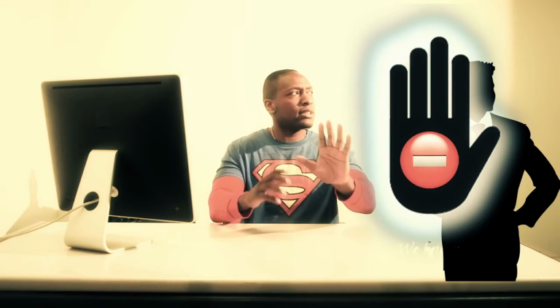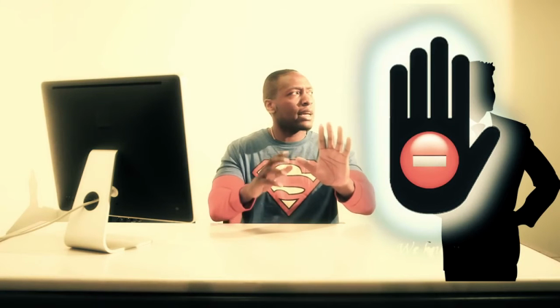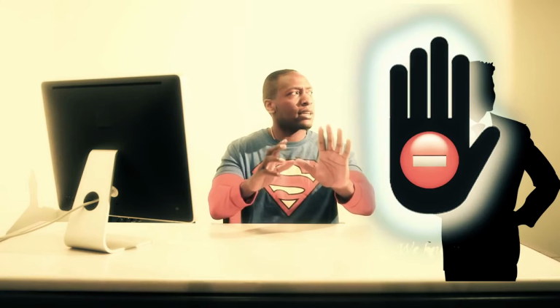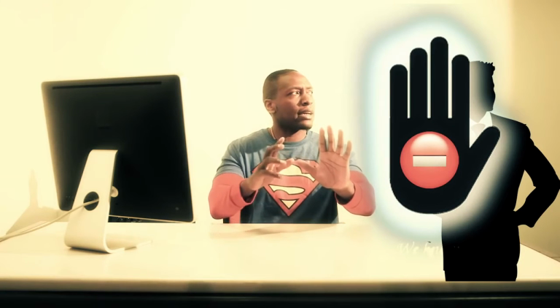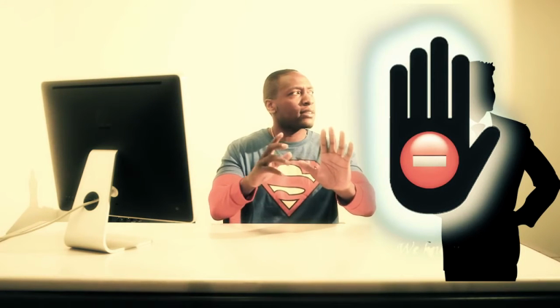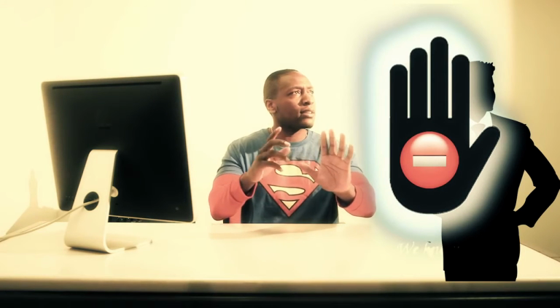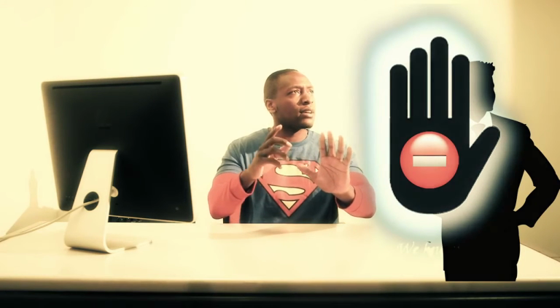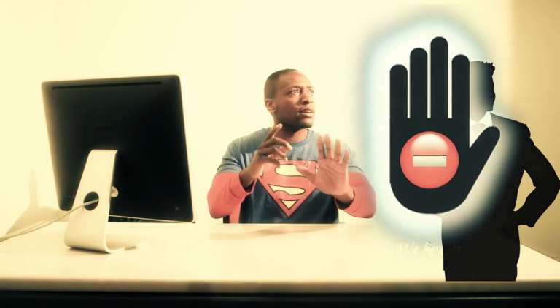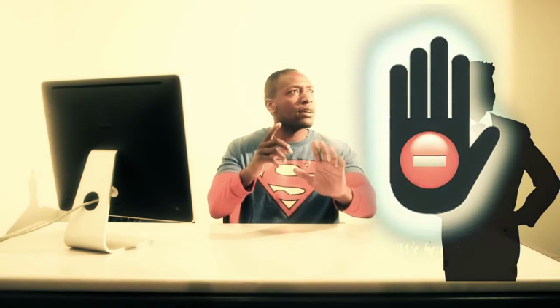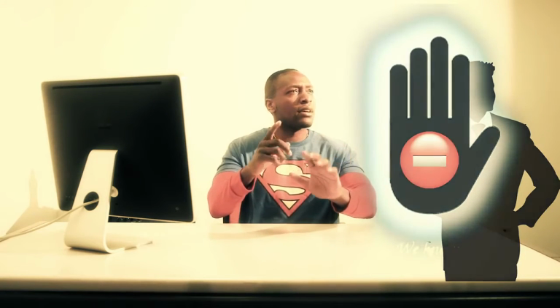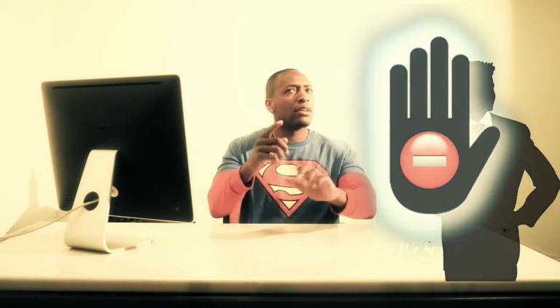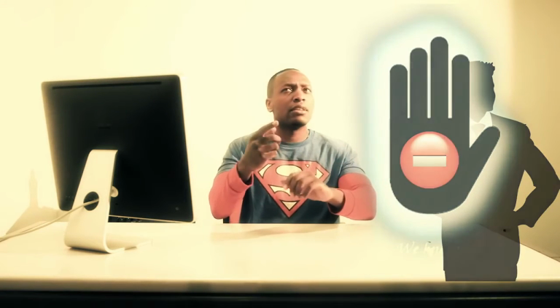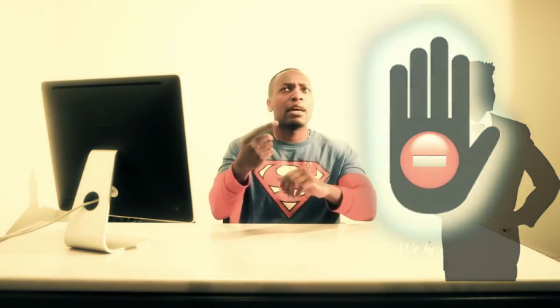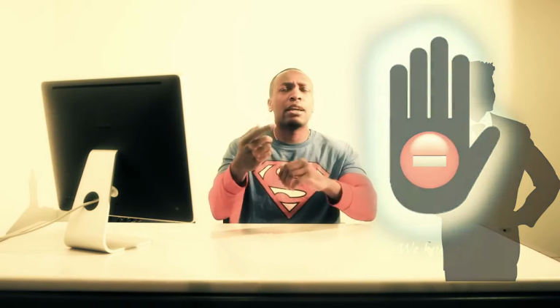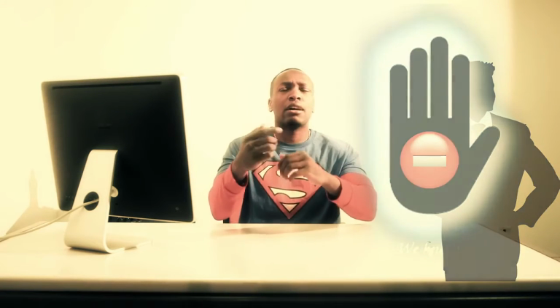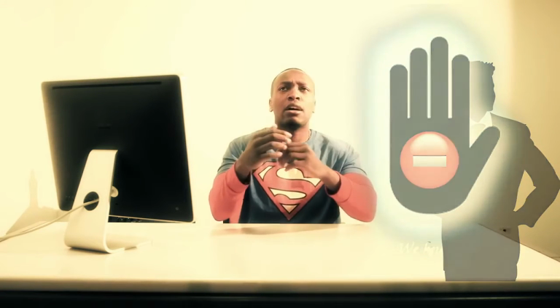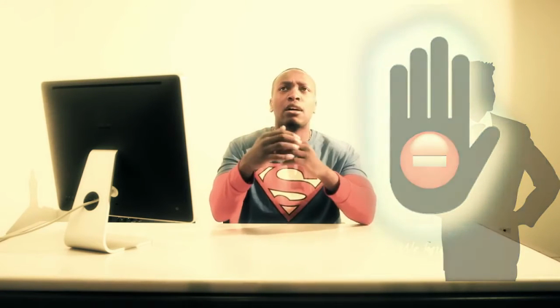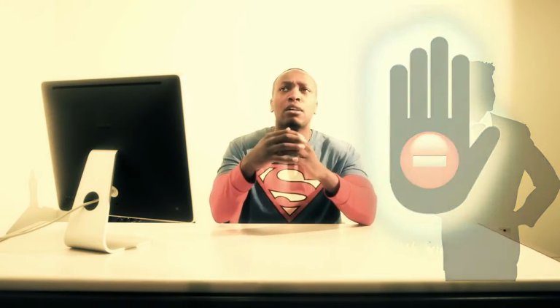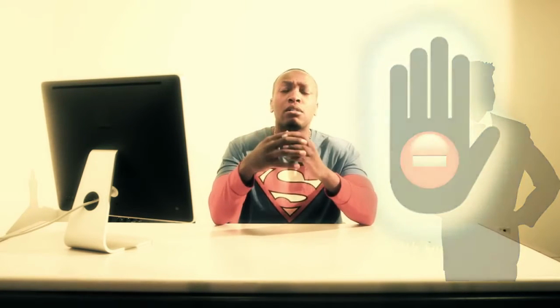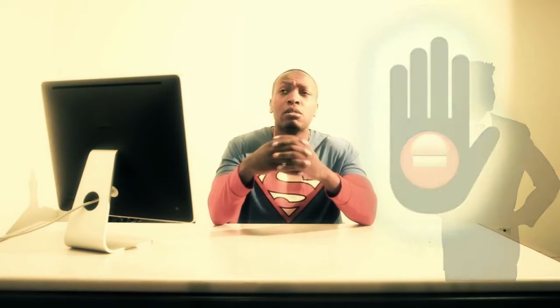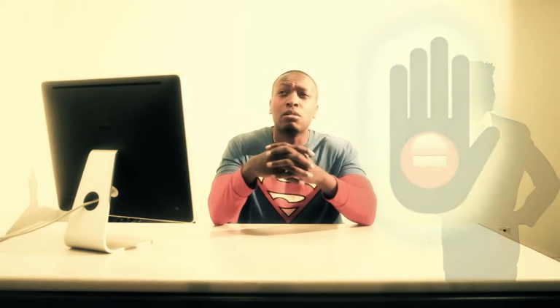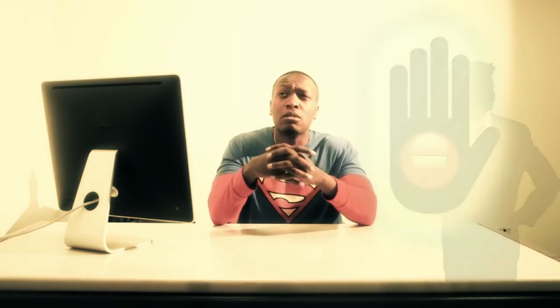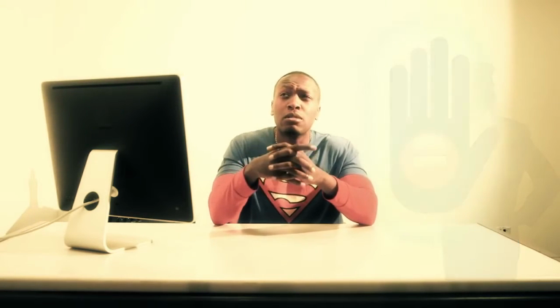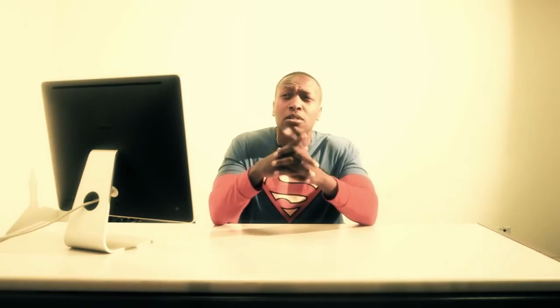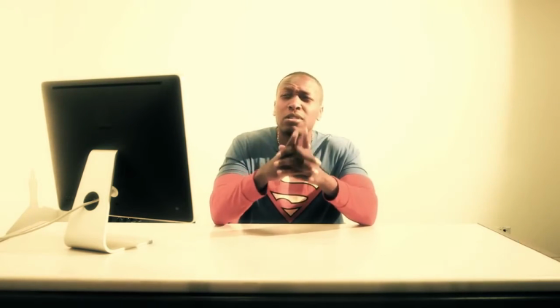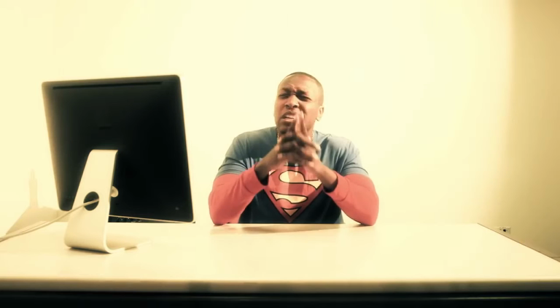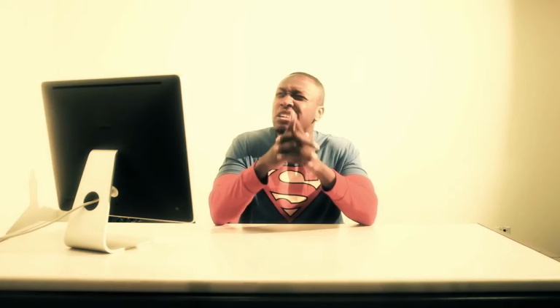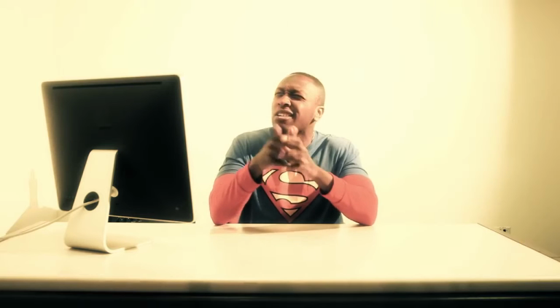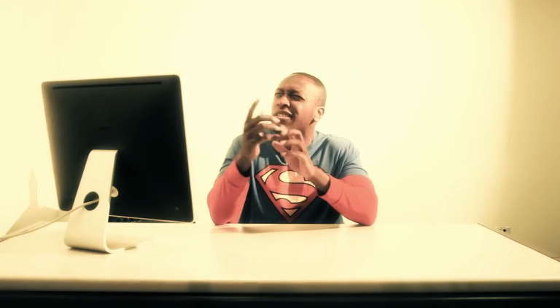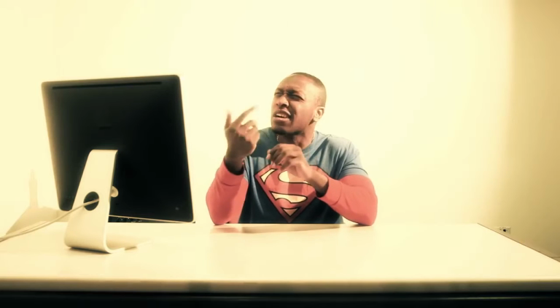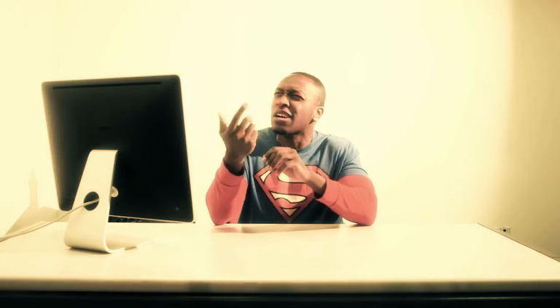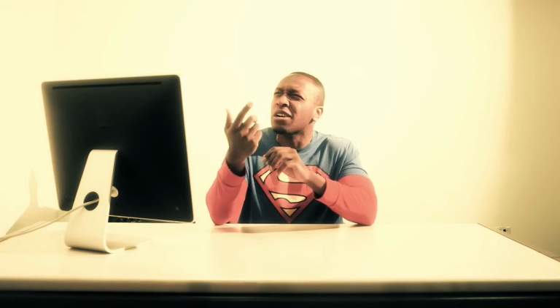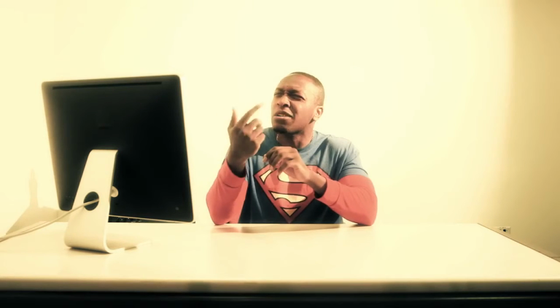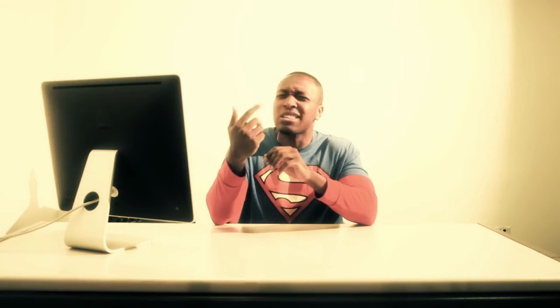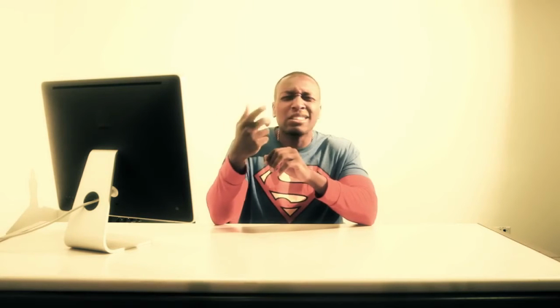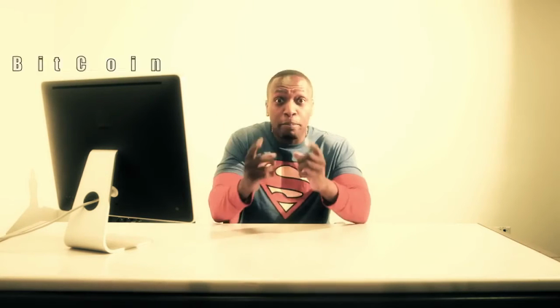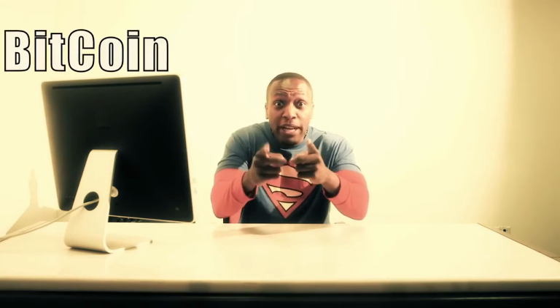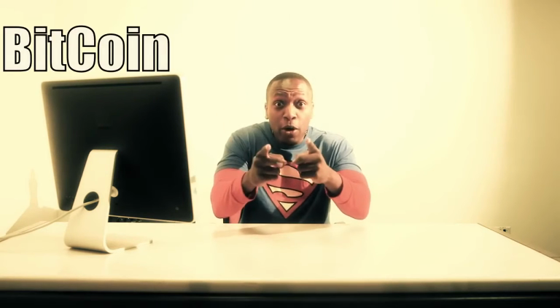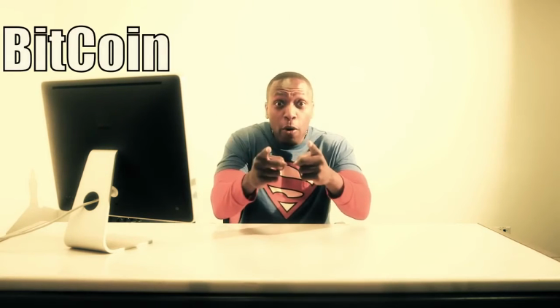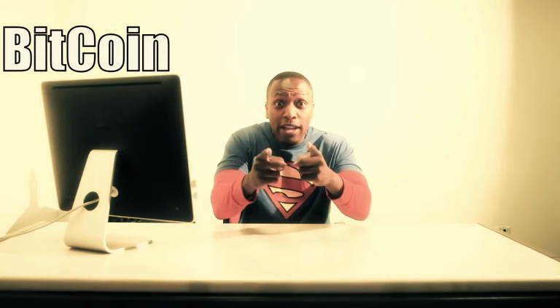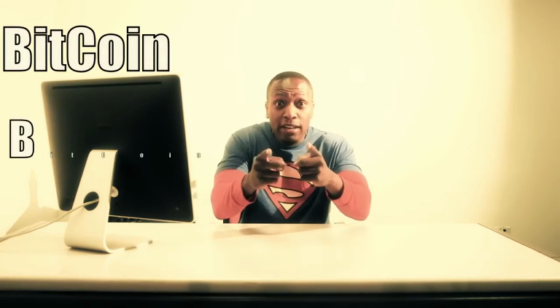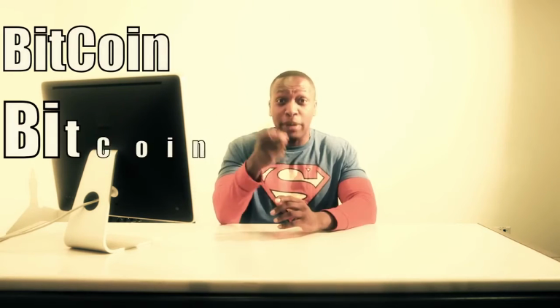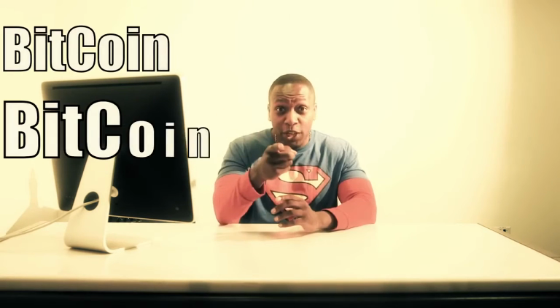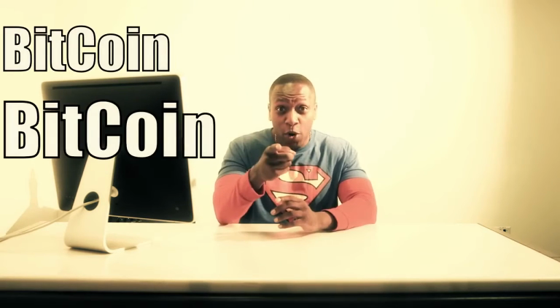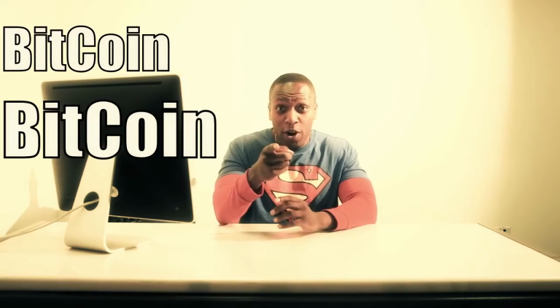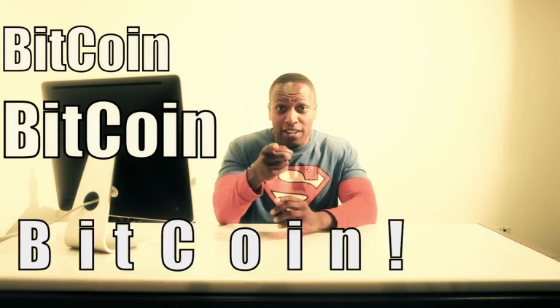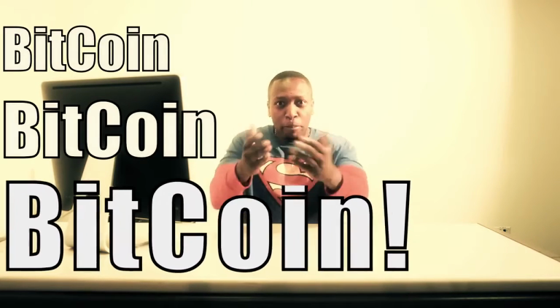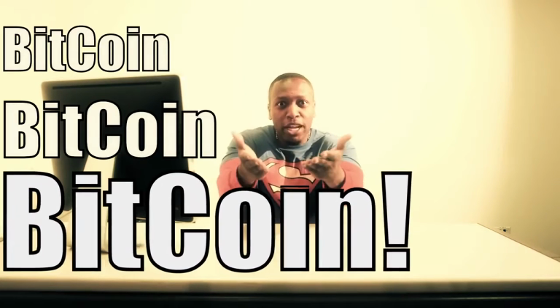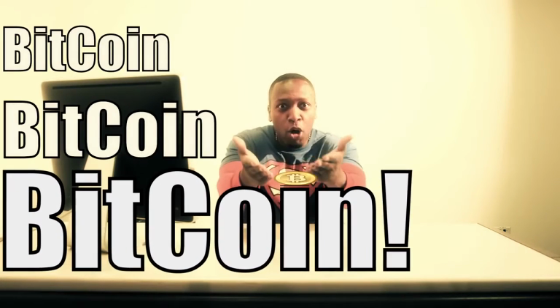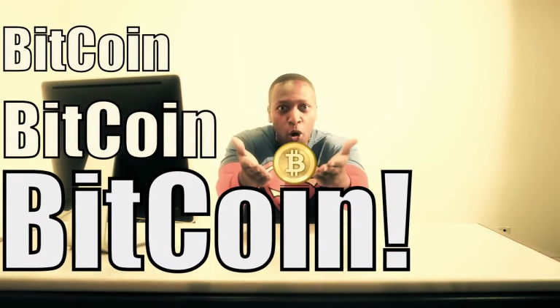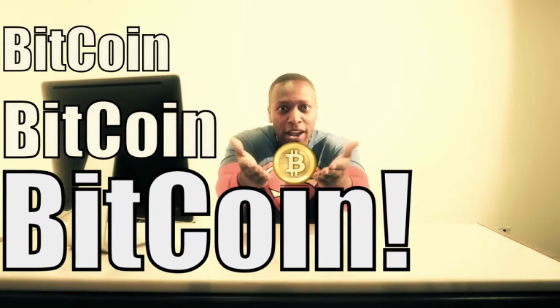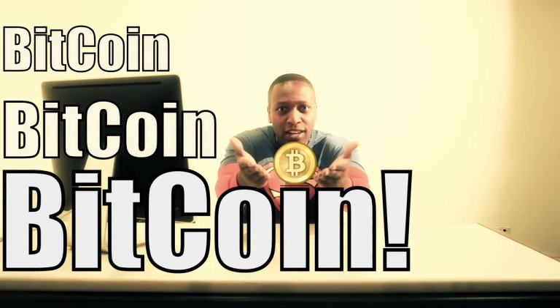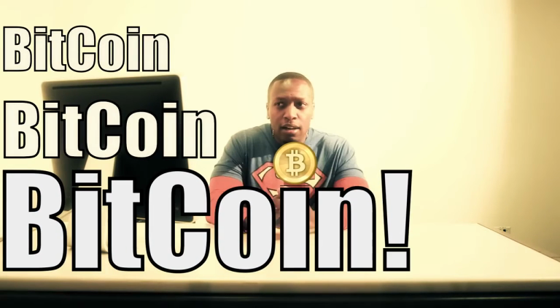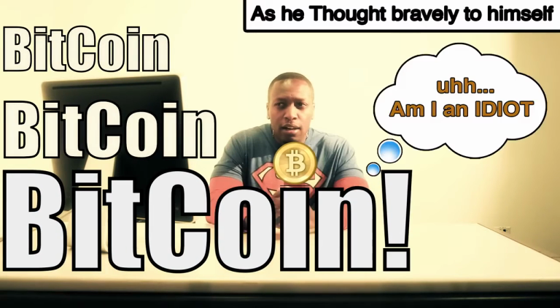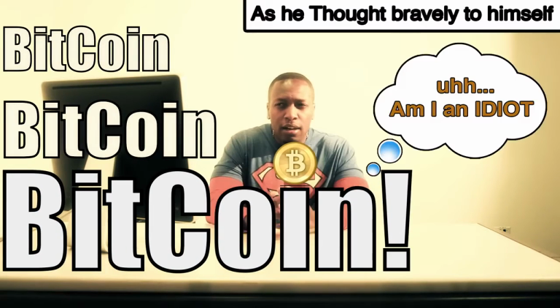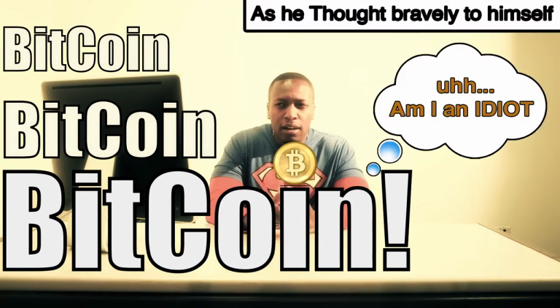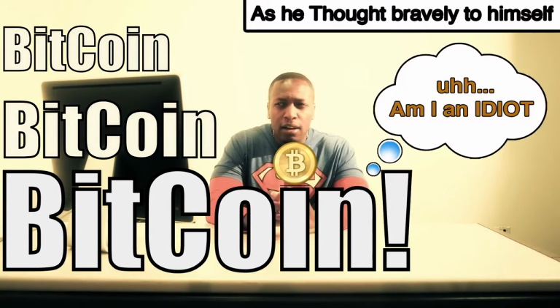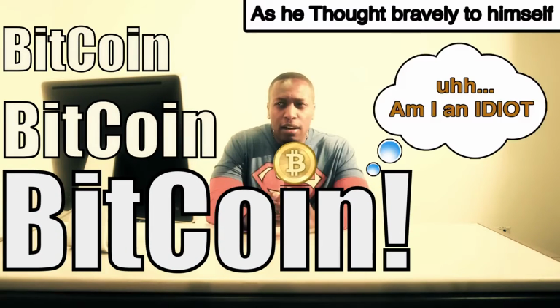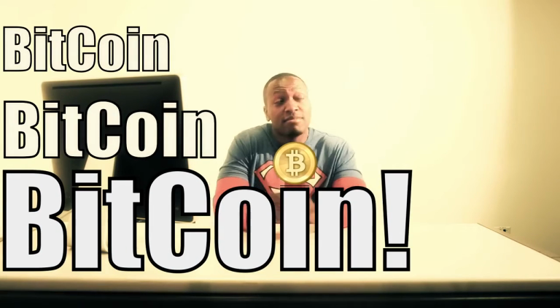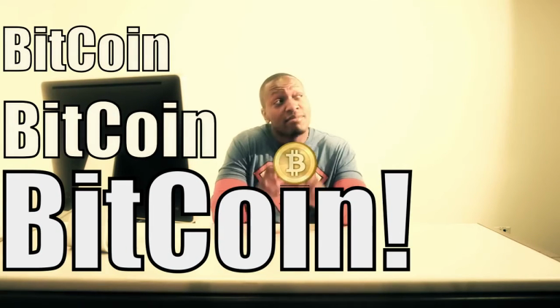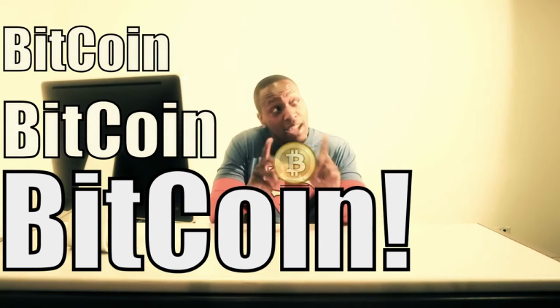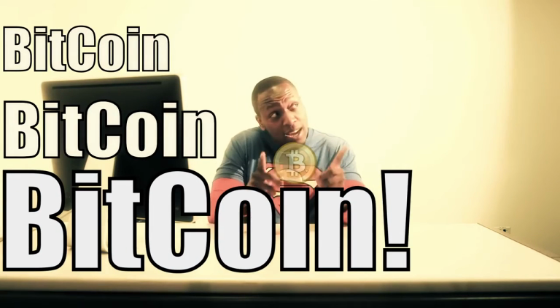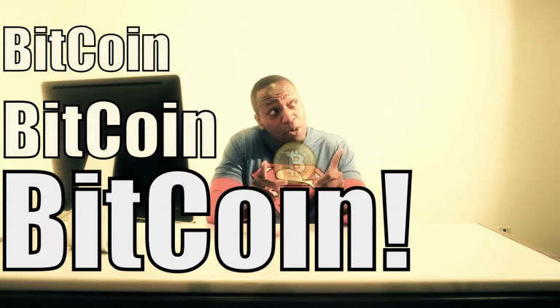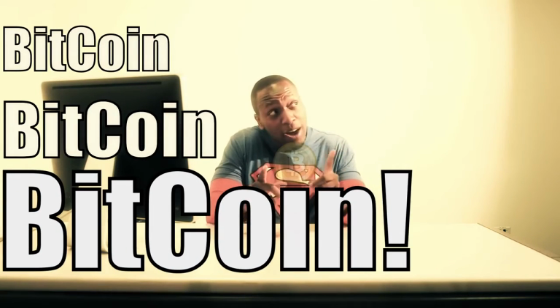But wait — isn't that like Bitcoin? Not quite.